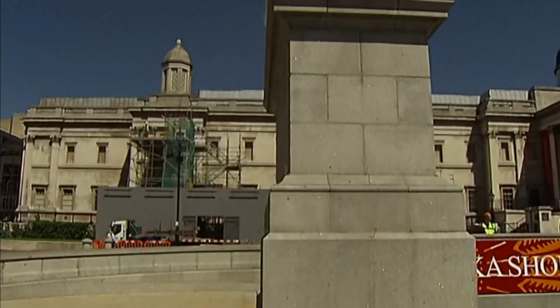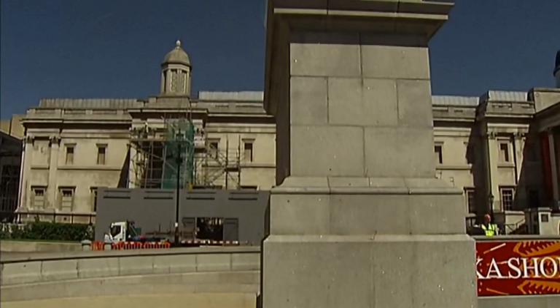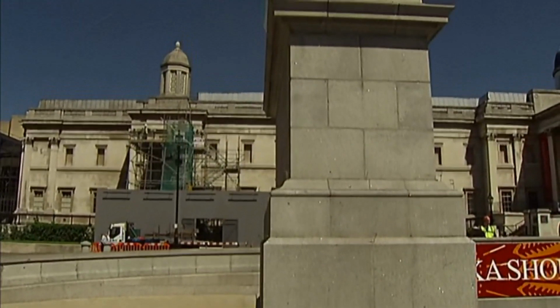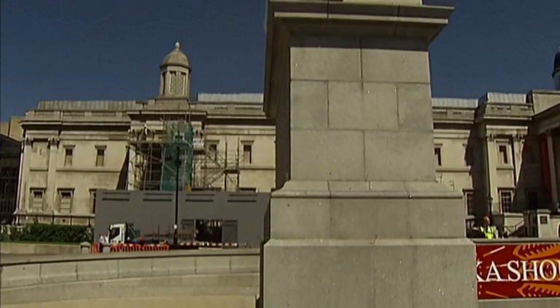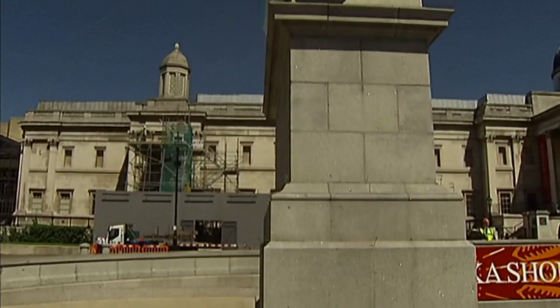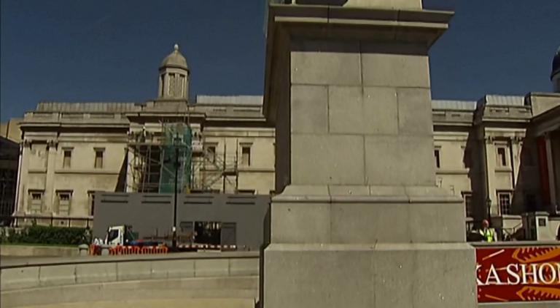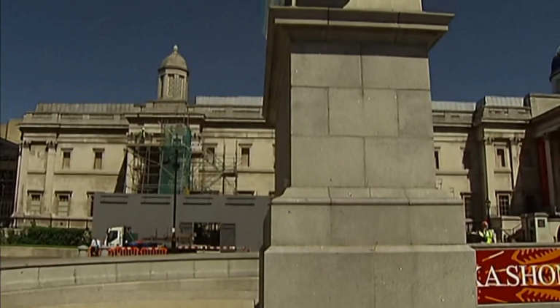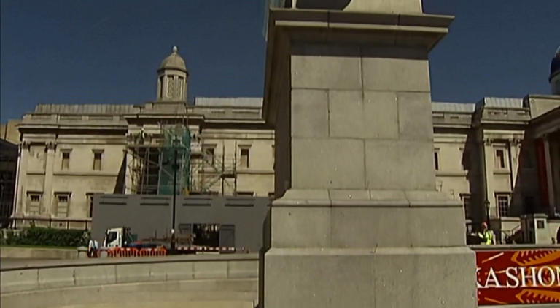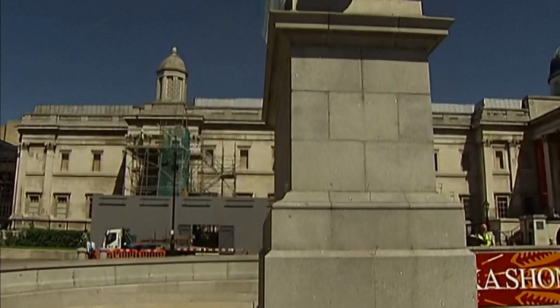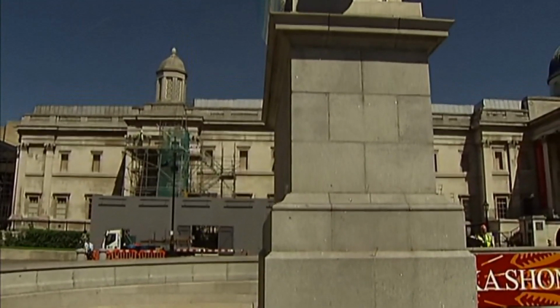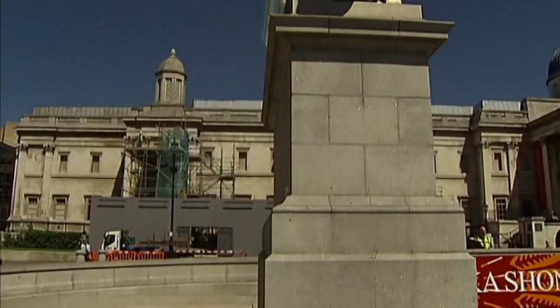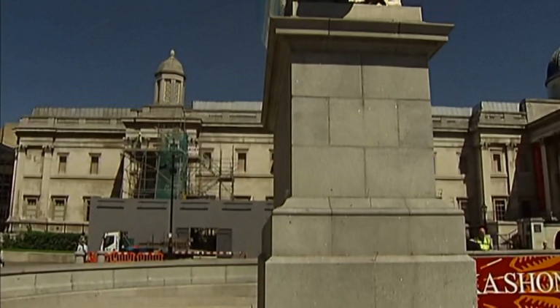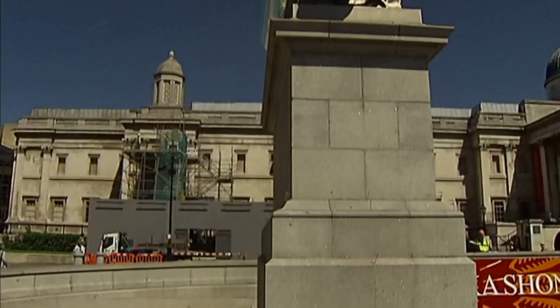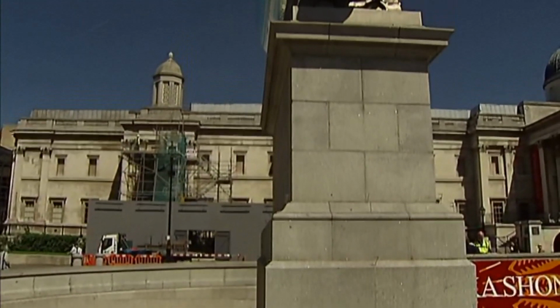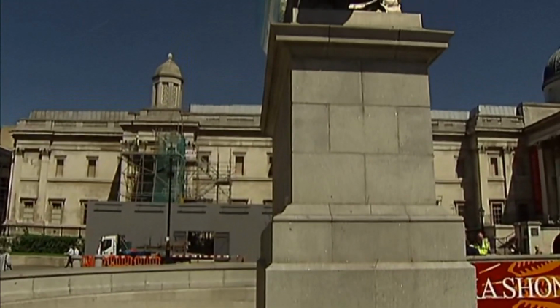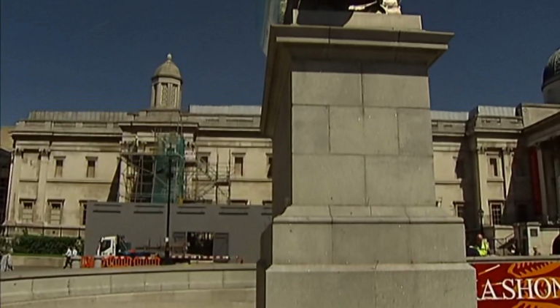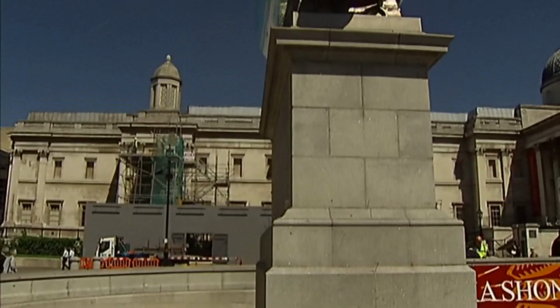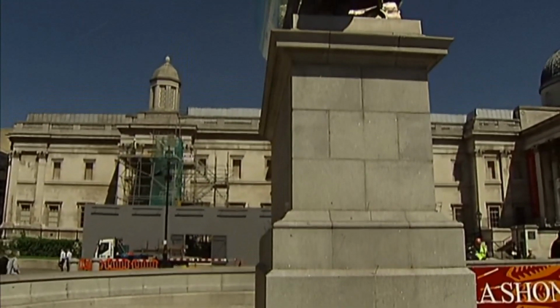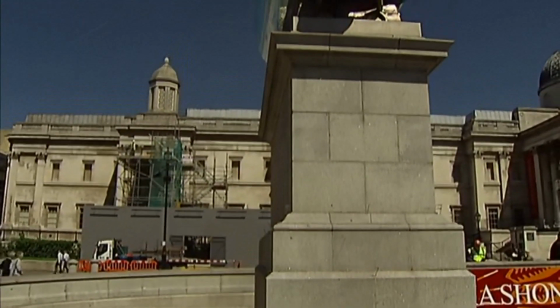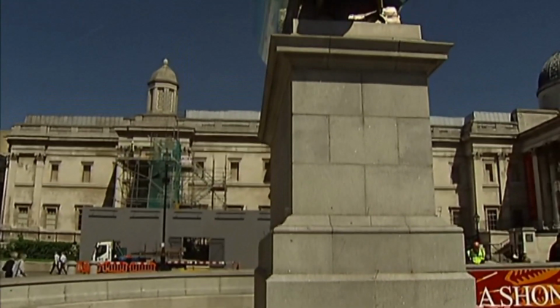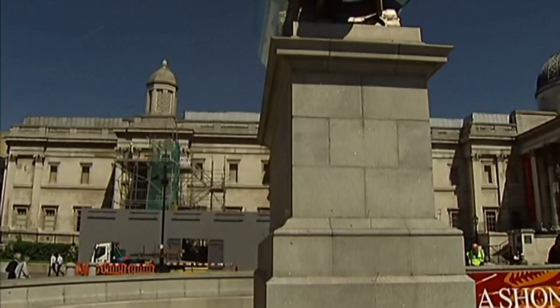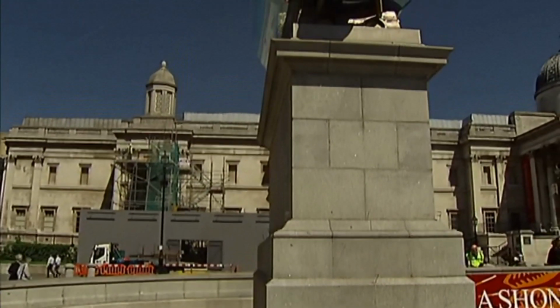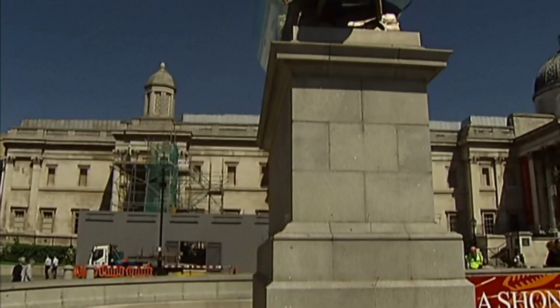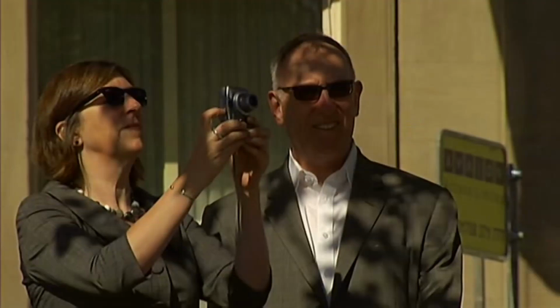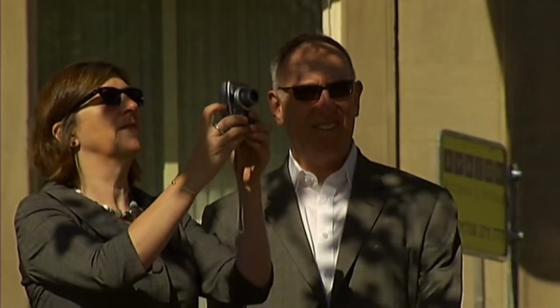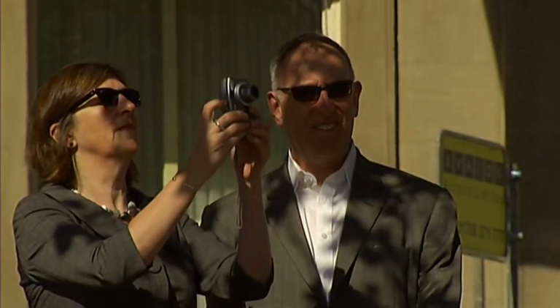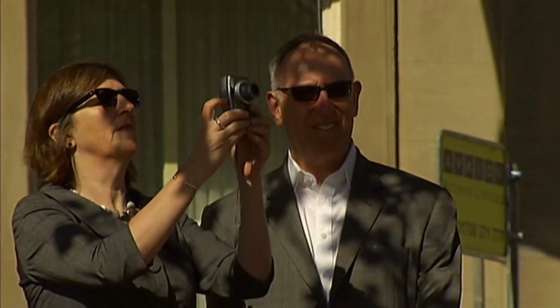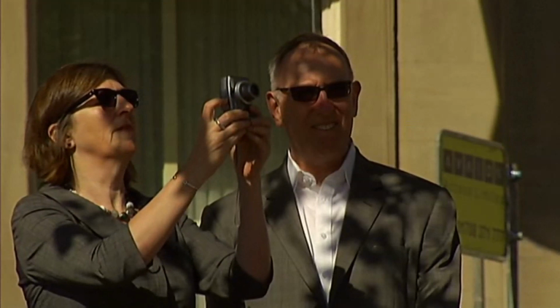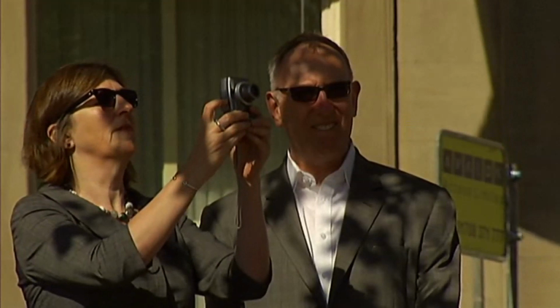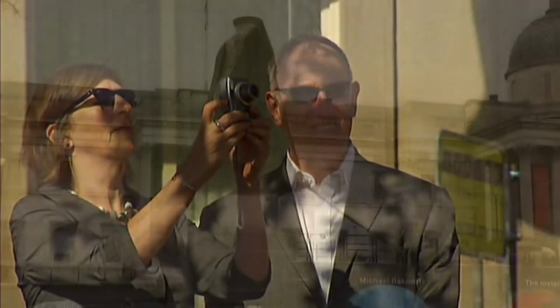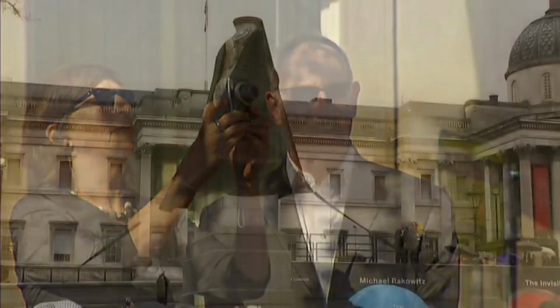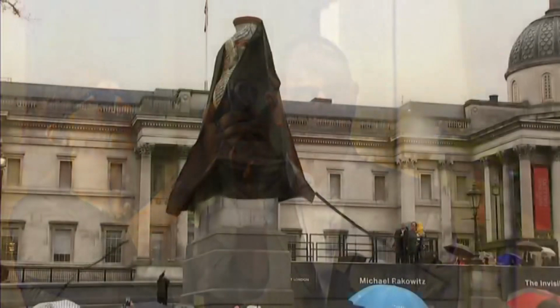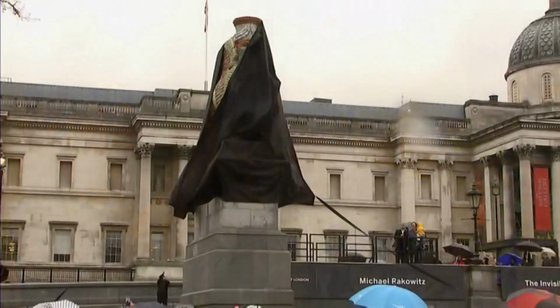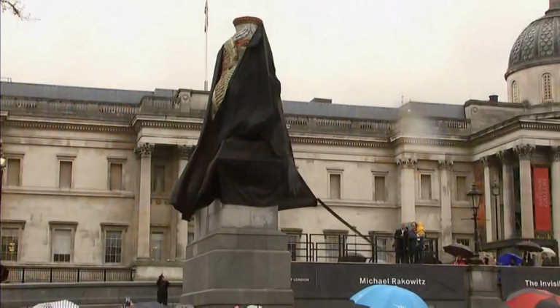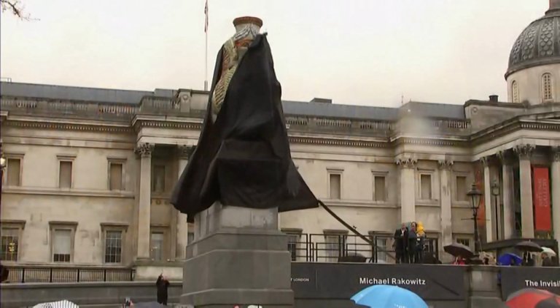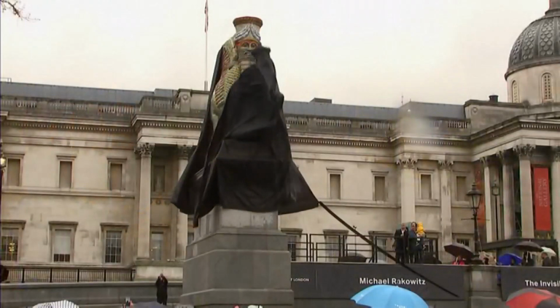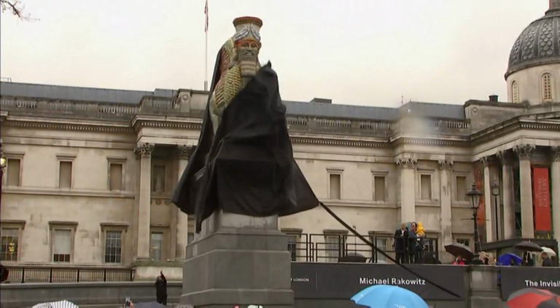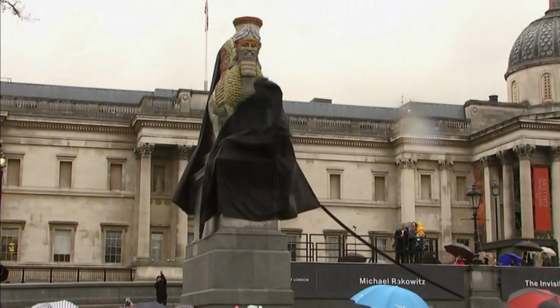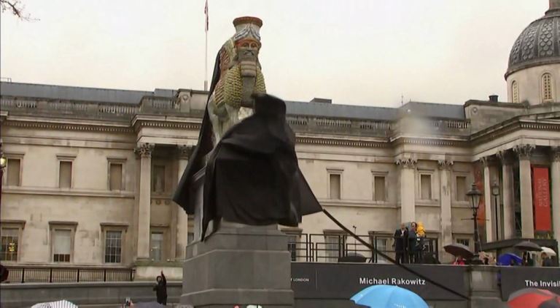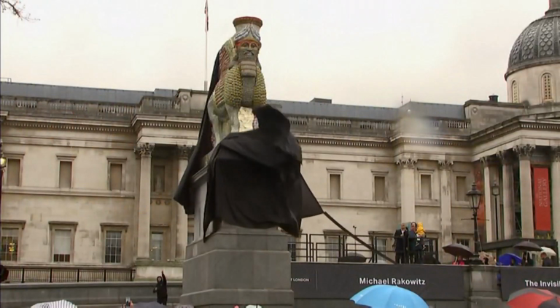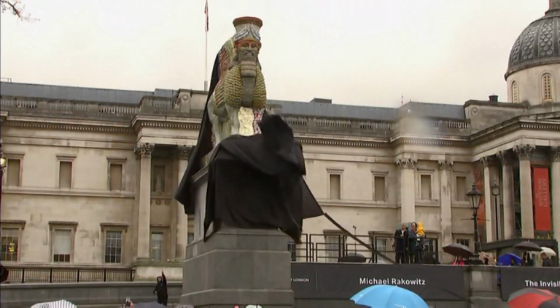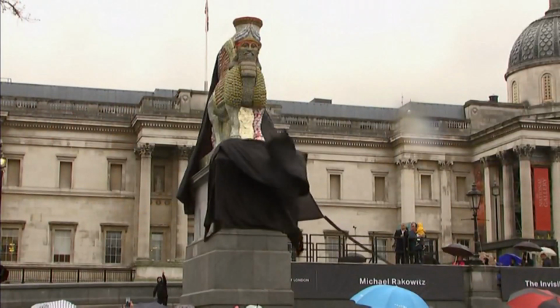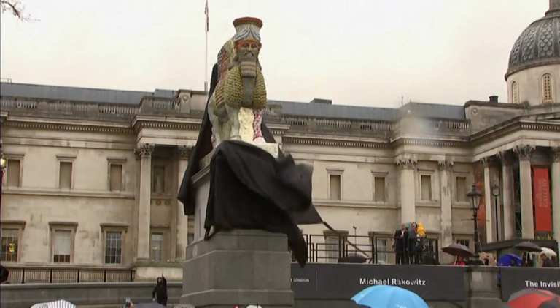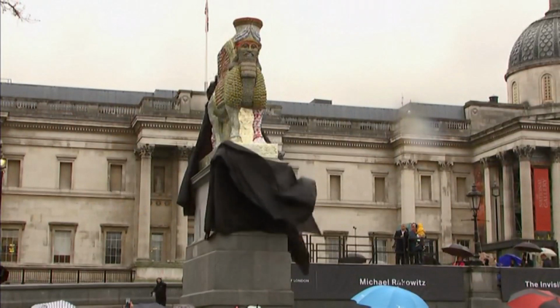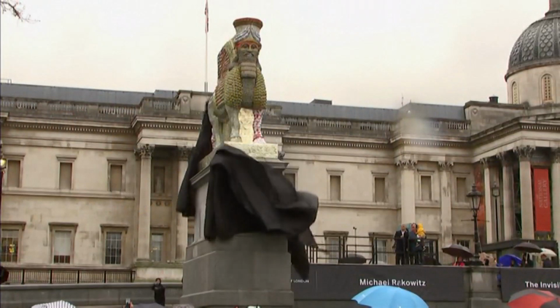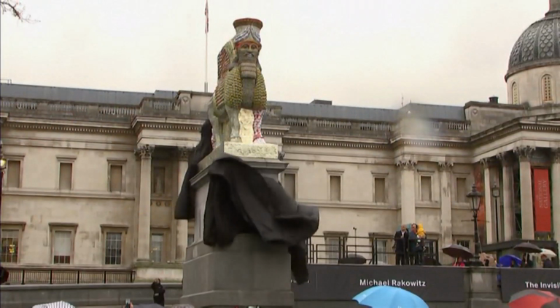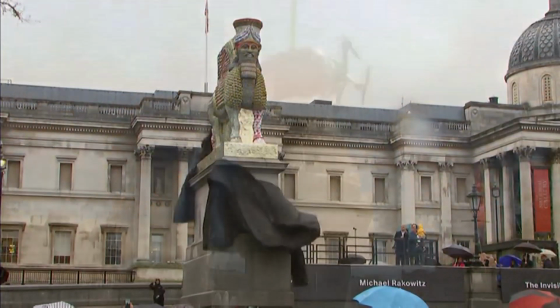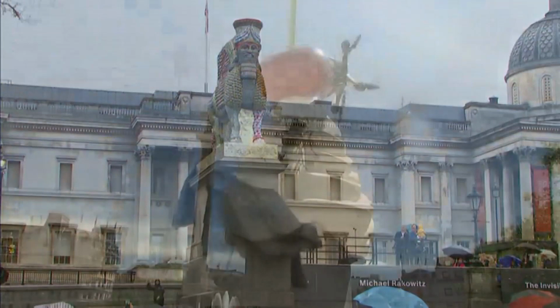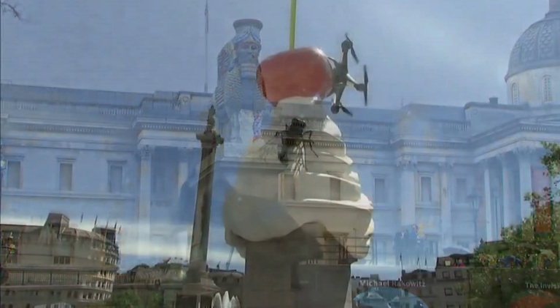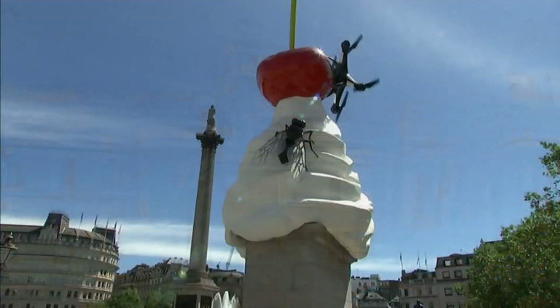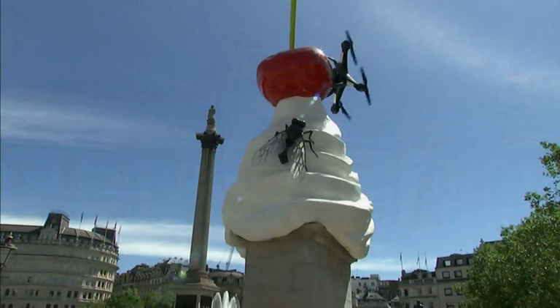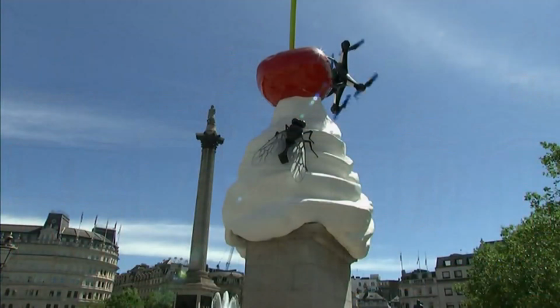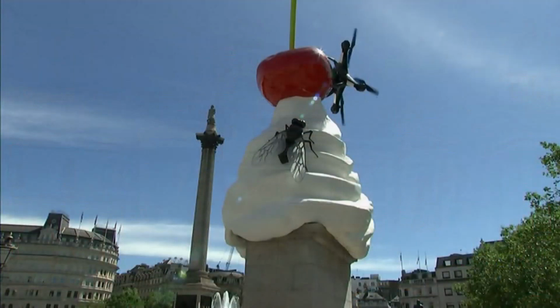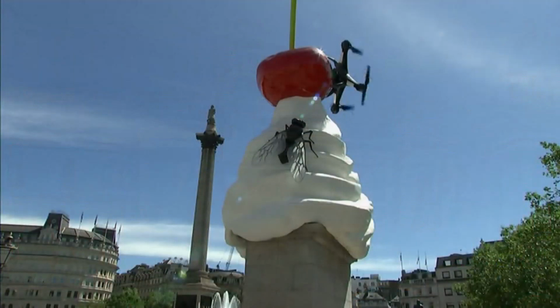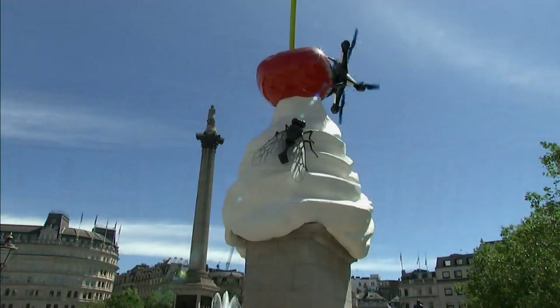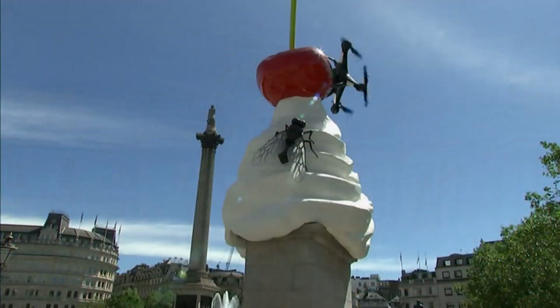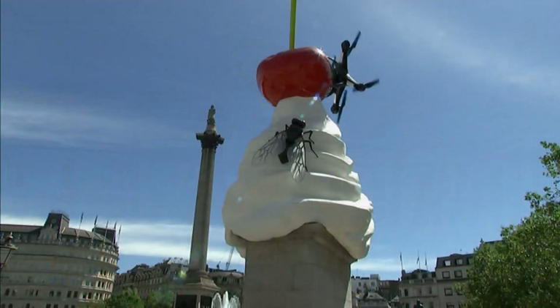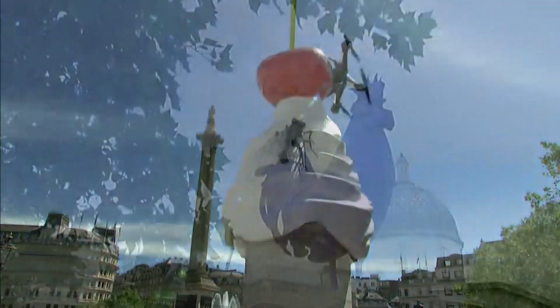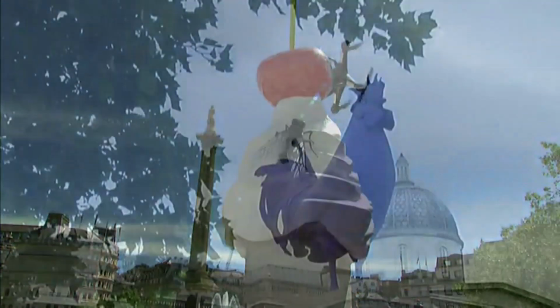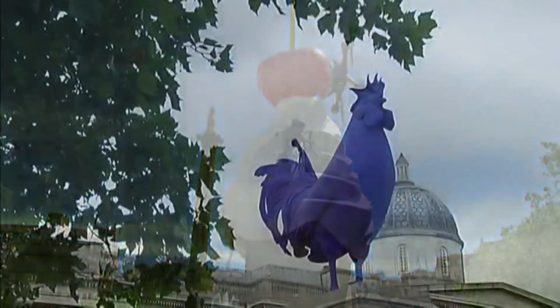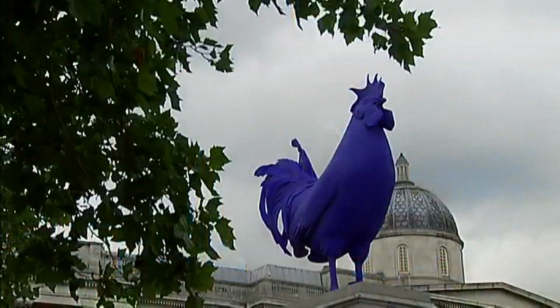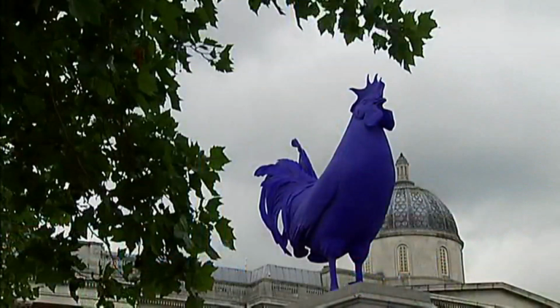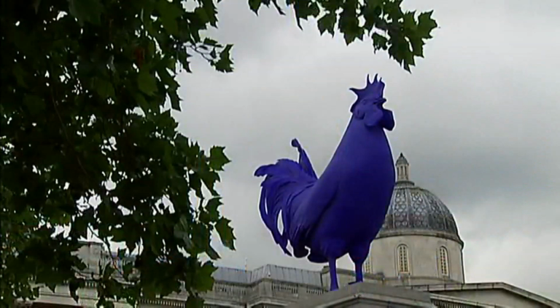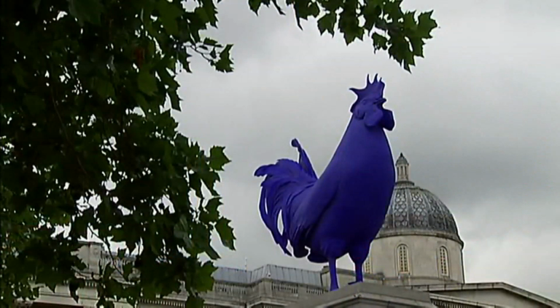Over the years, the fourth plinth has seen a number of sculptures ranging from the weird, wonderful and colourful.